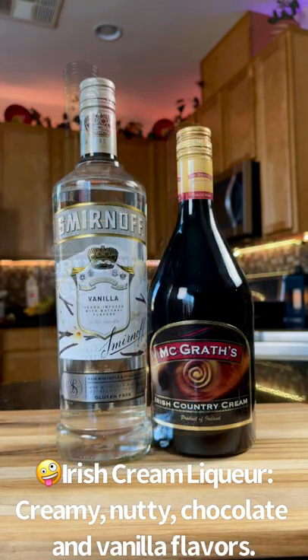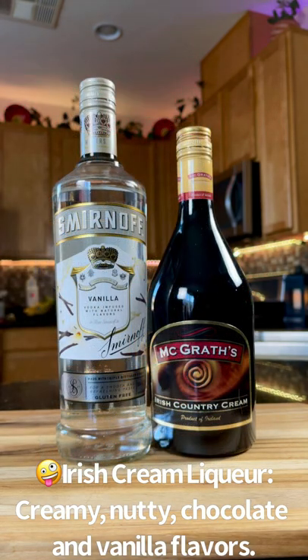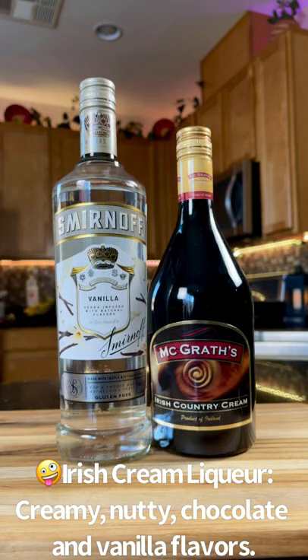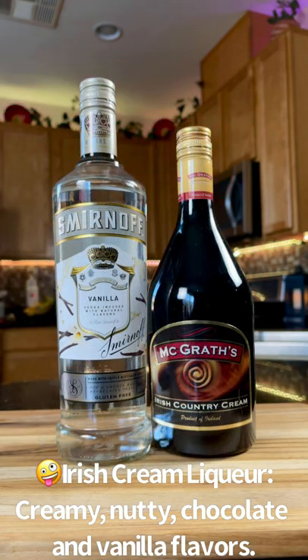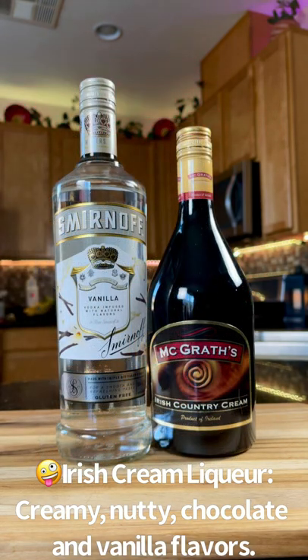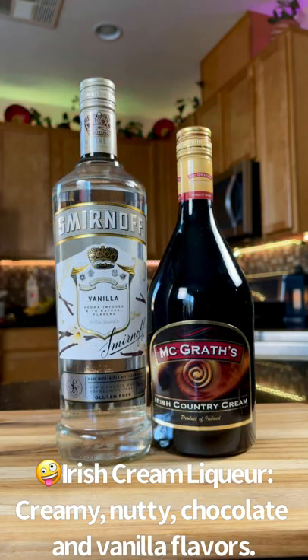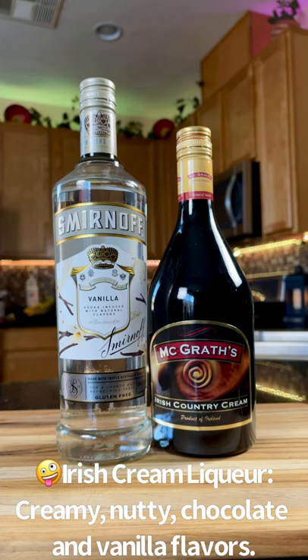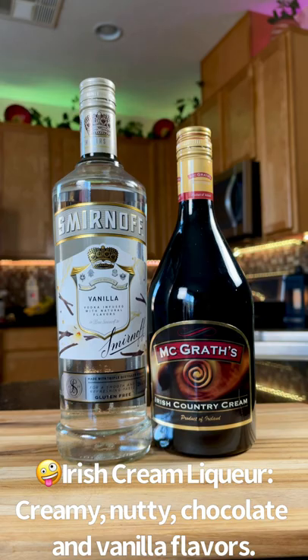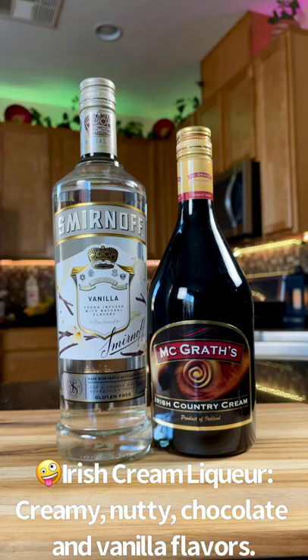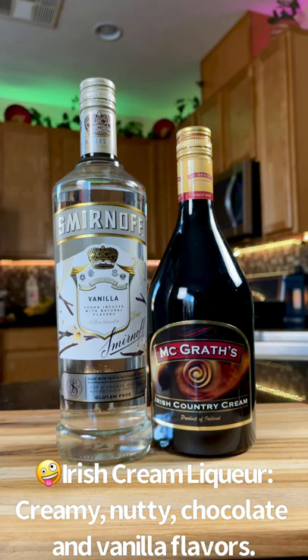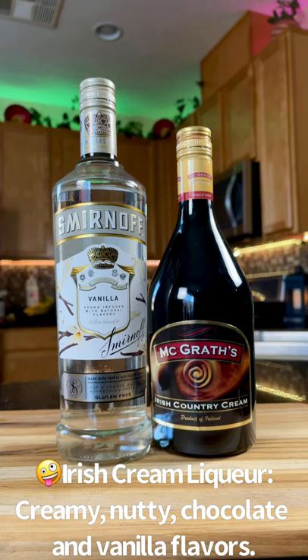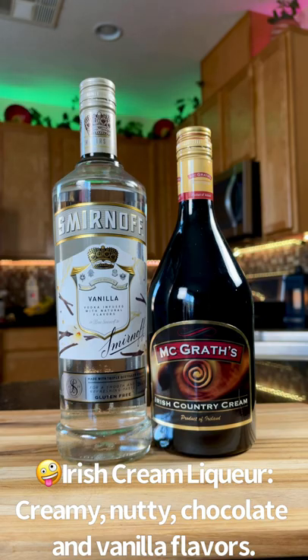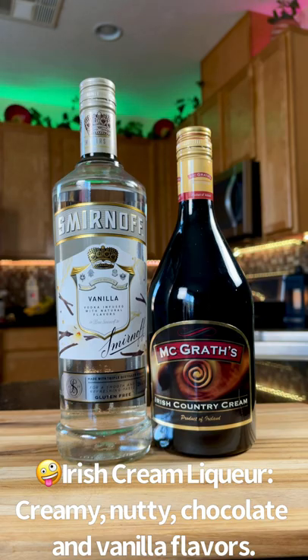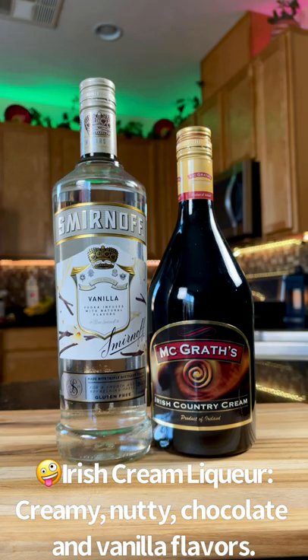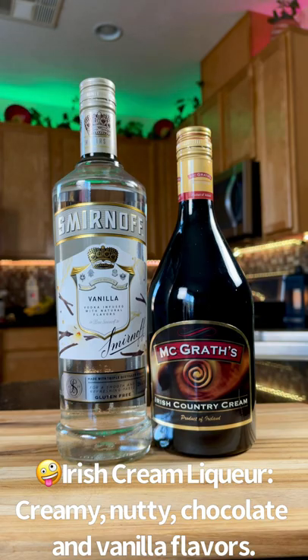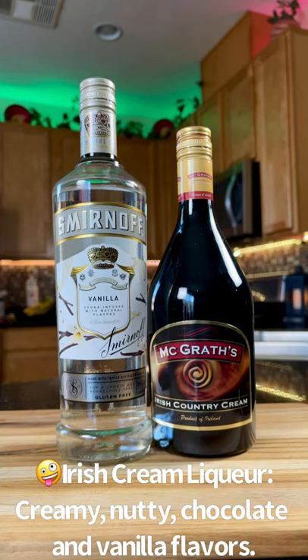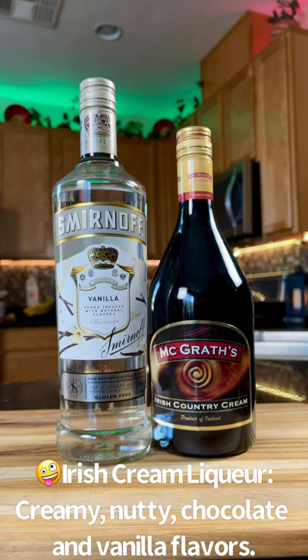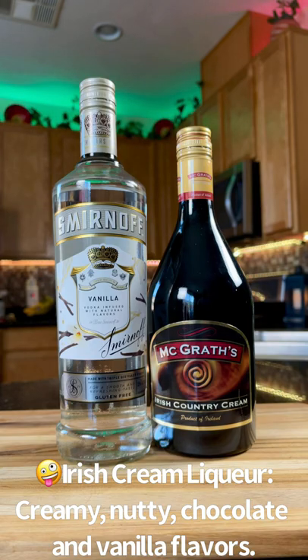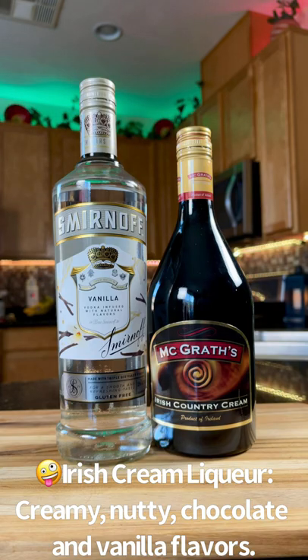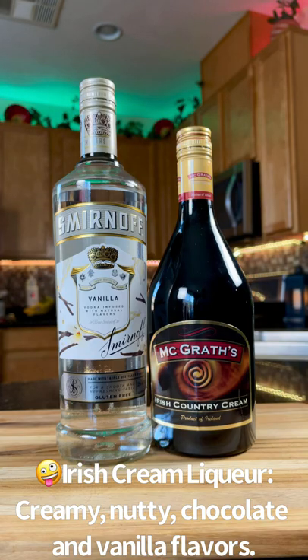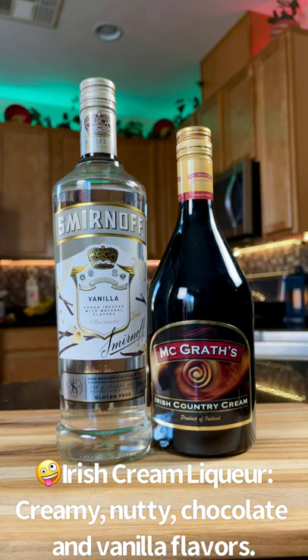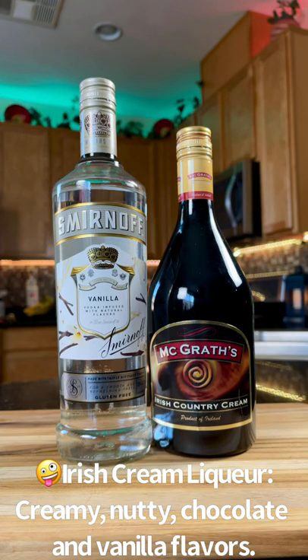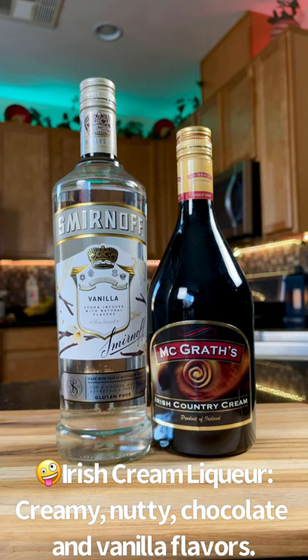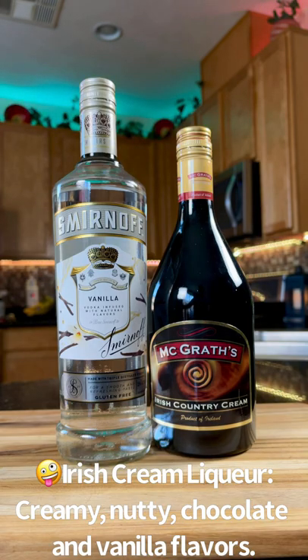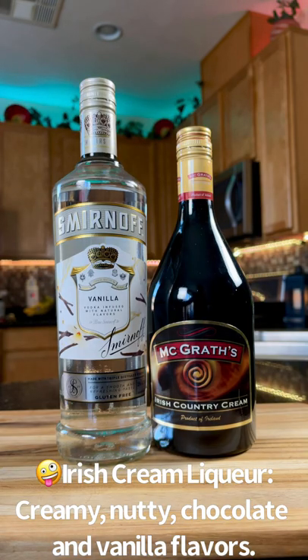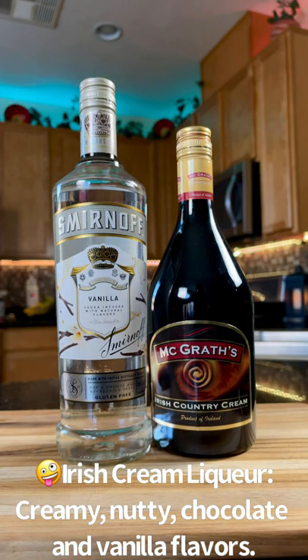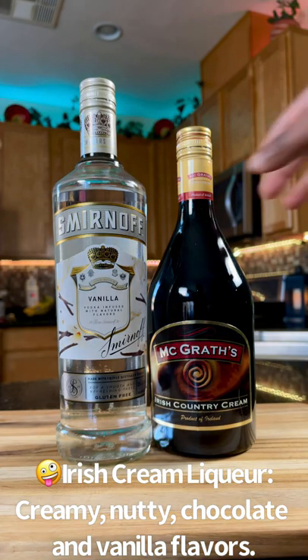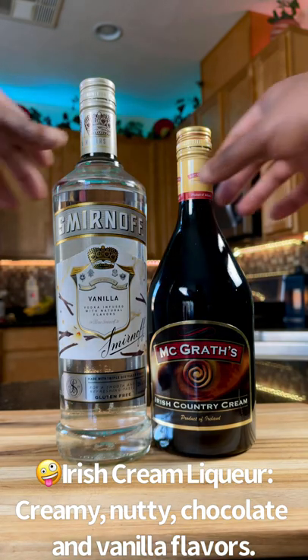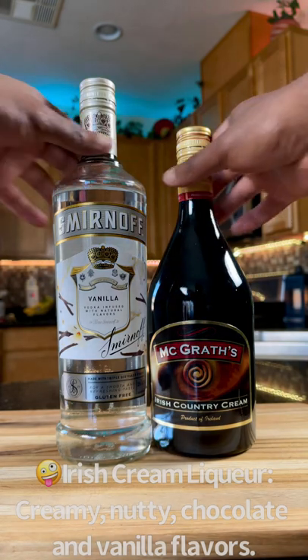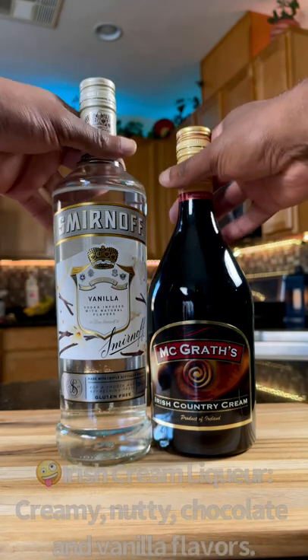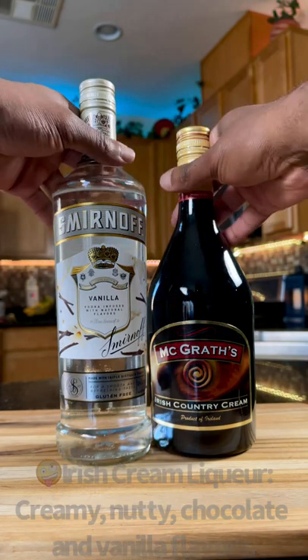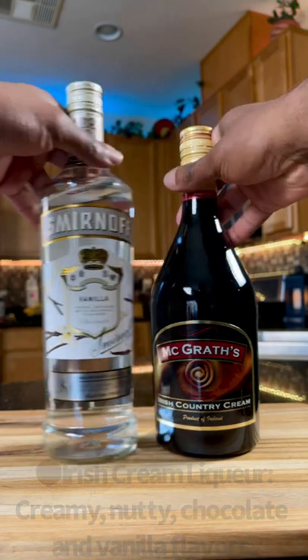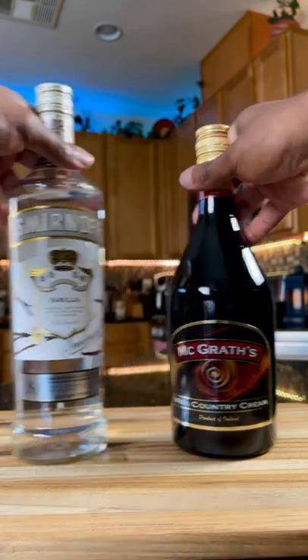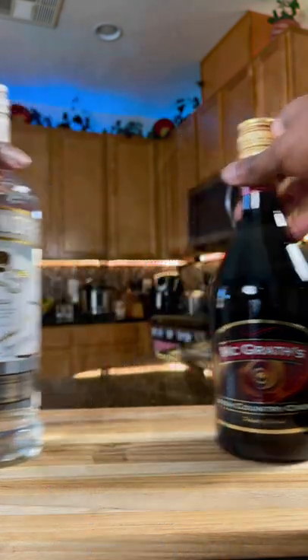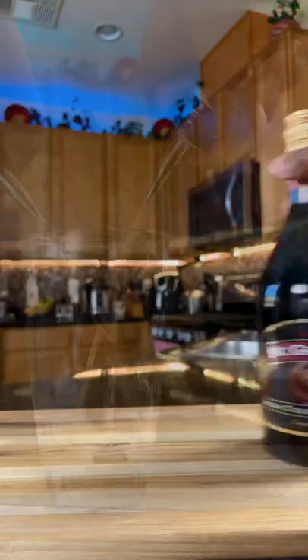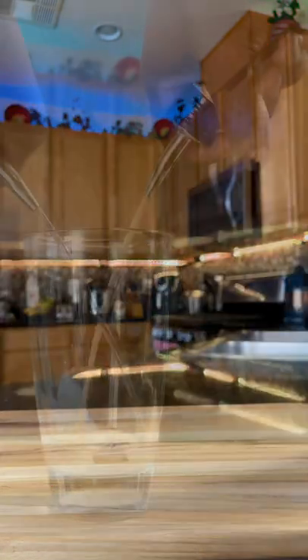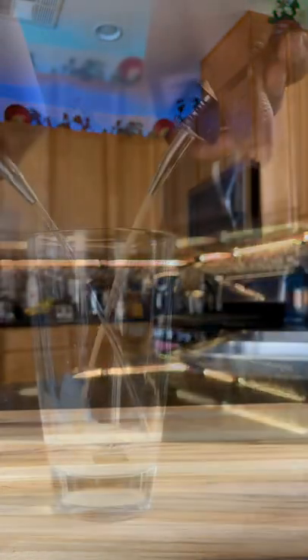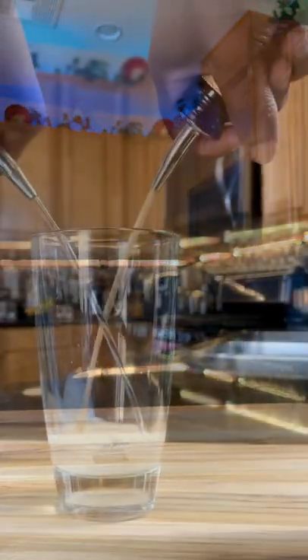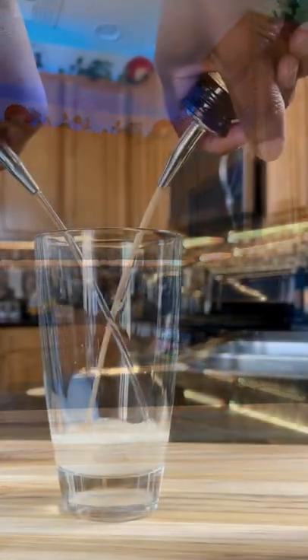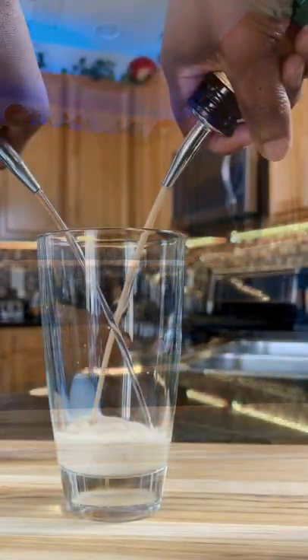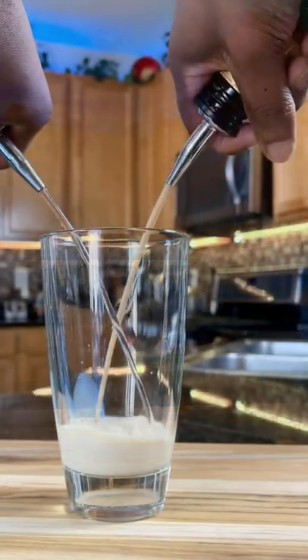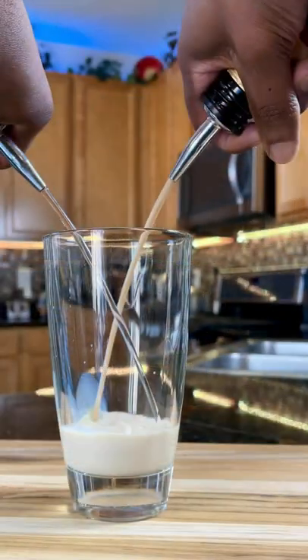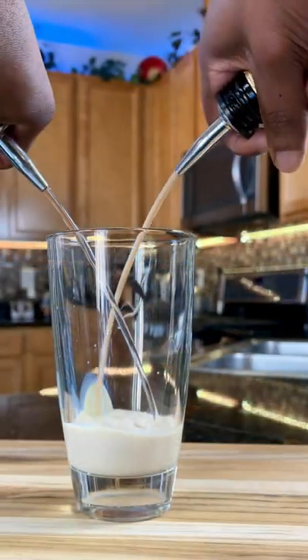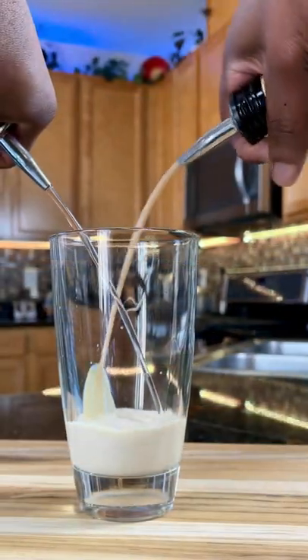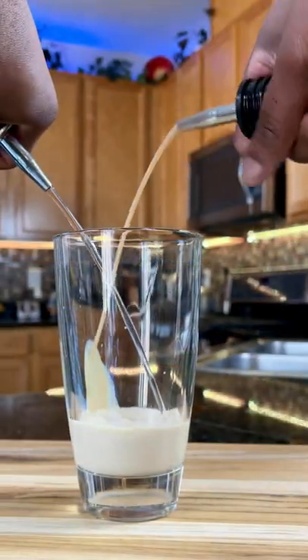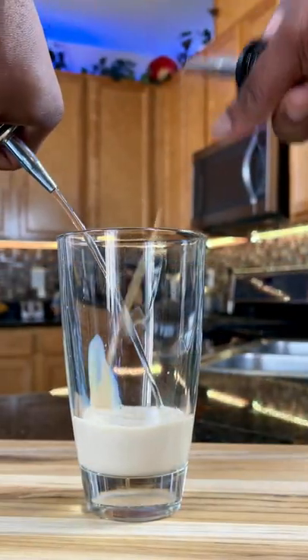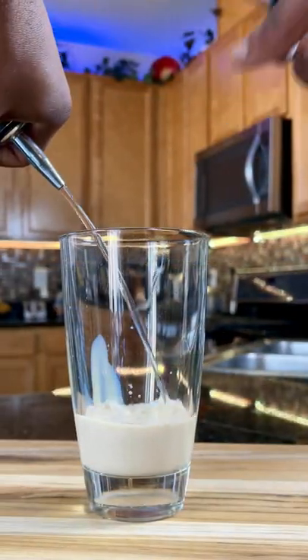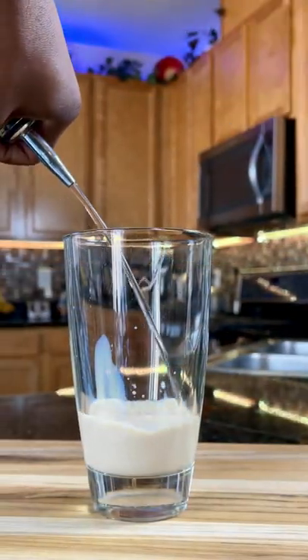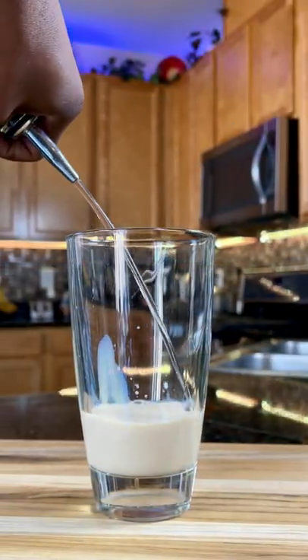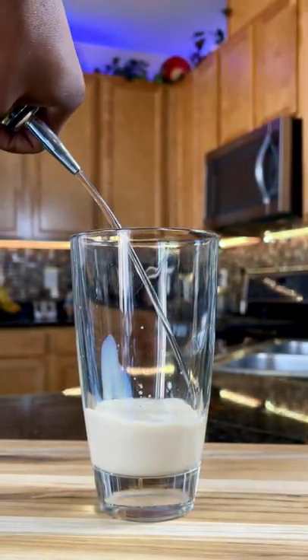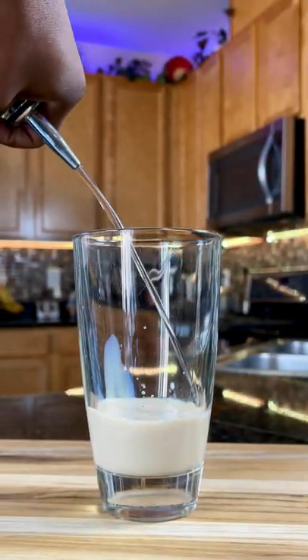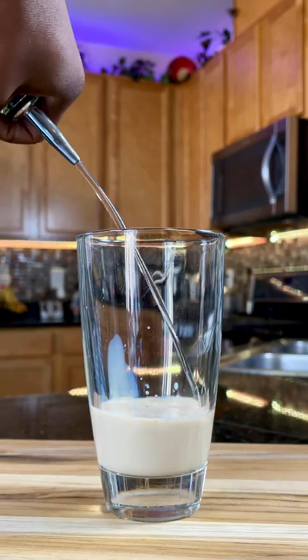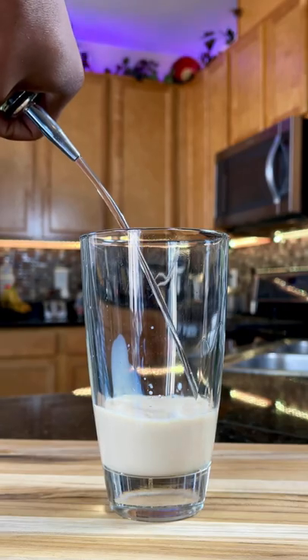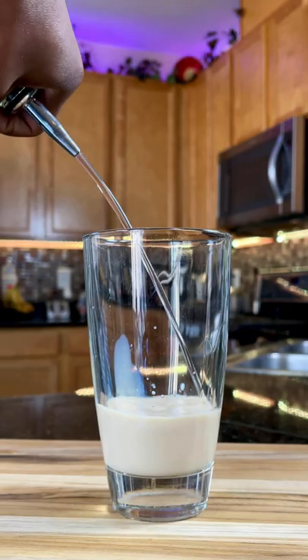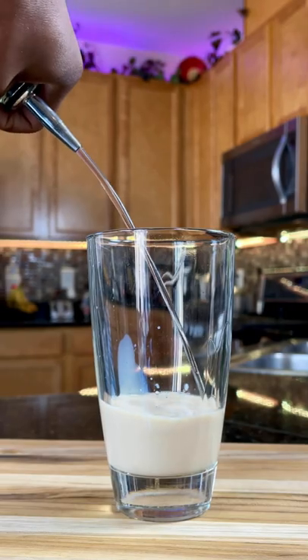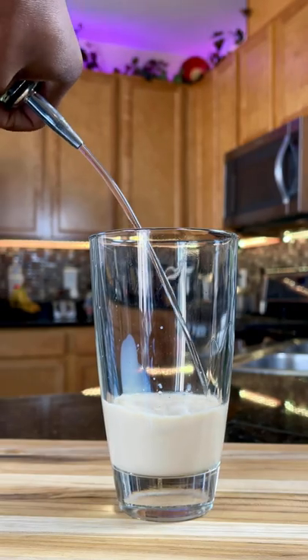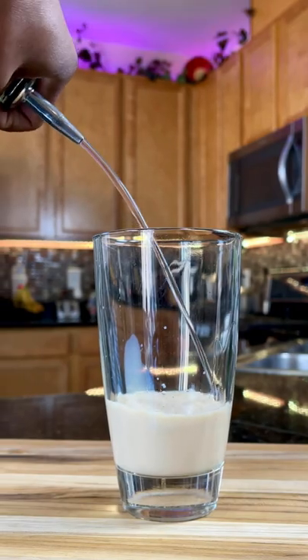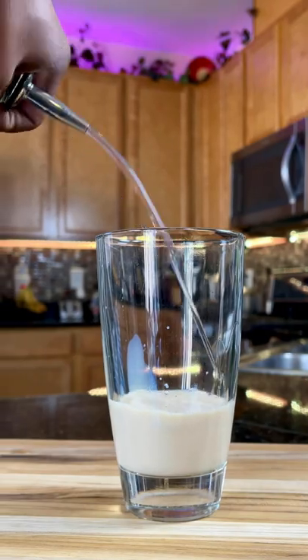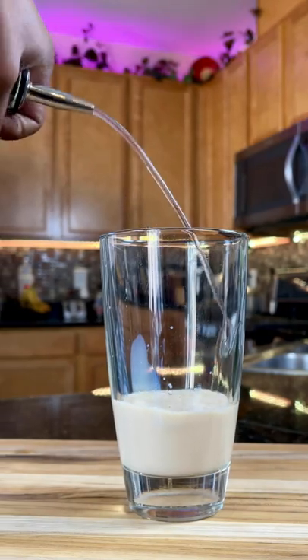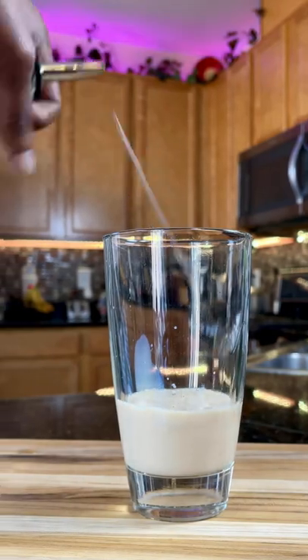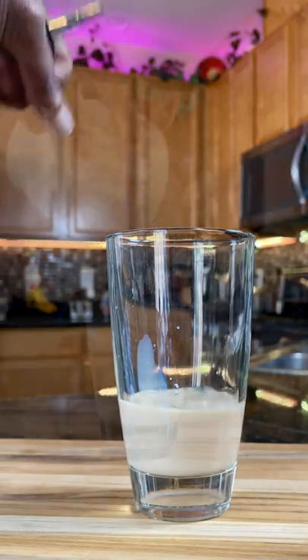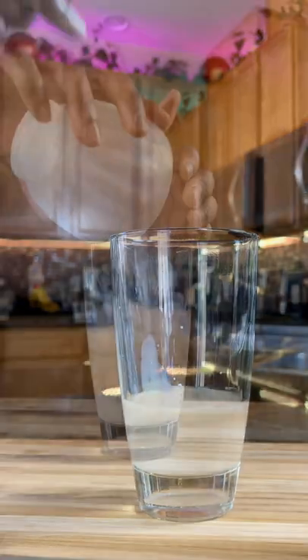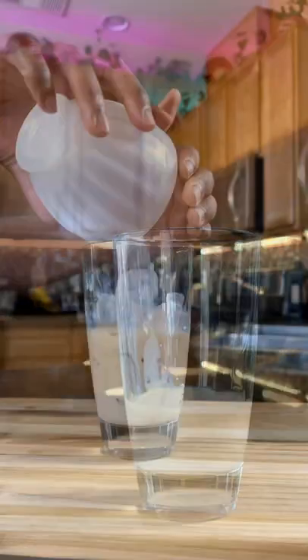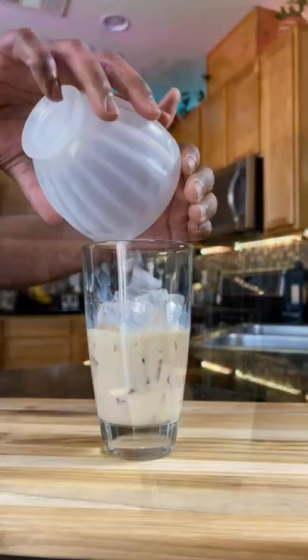For this beverage, I'm choosing vanilla vodka with that Irish cream goodness. Add your home pour just how you like it — I go a little heavier on the vodka side.